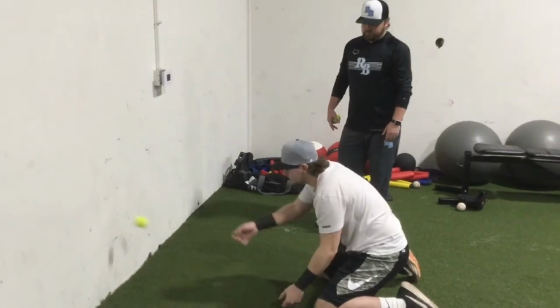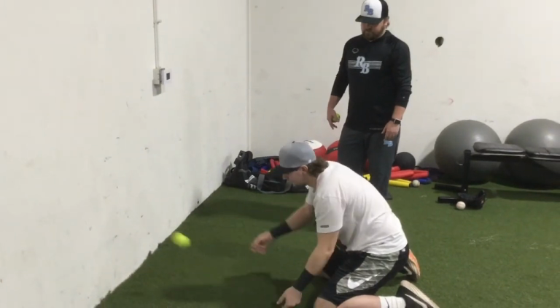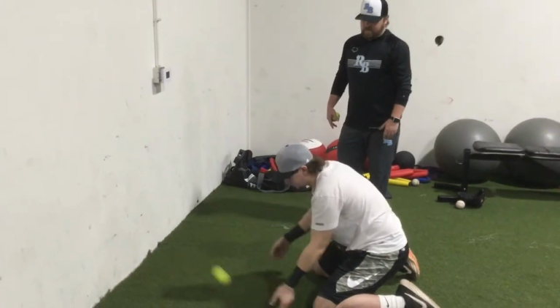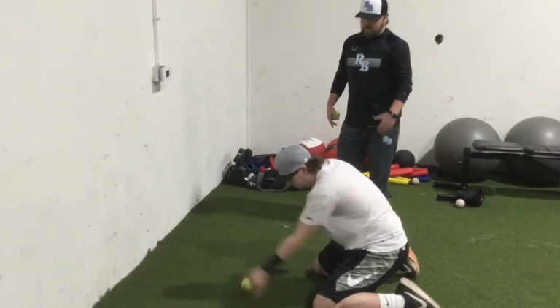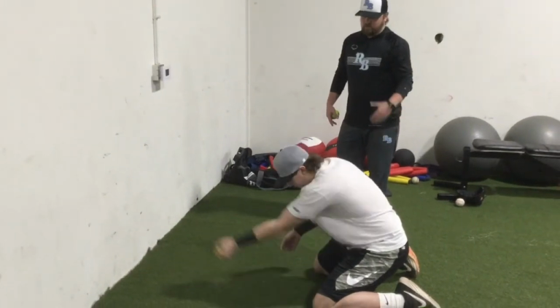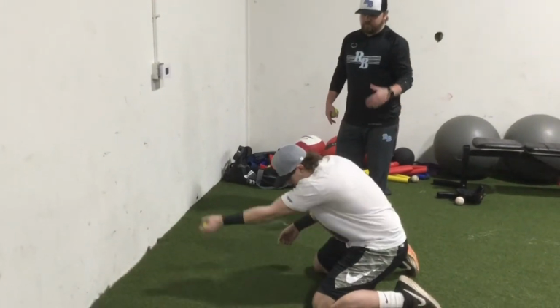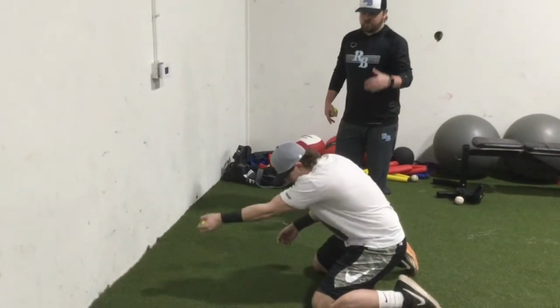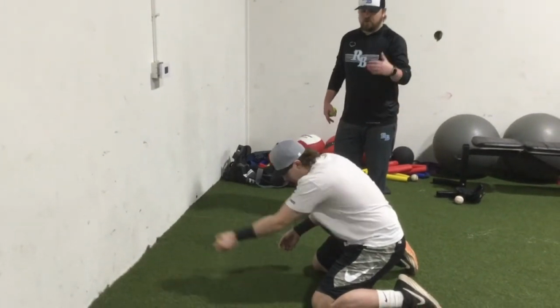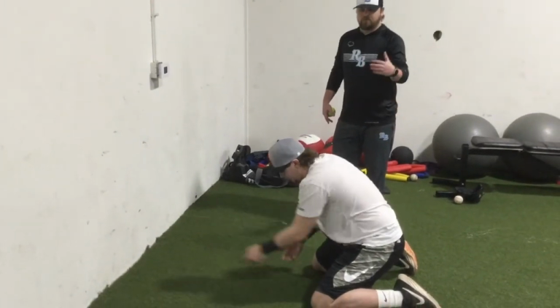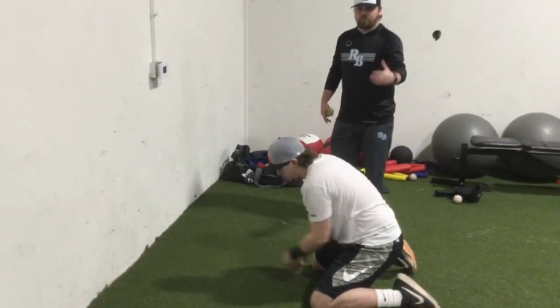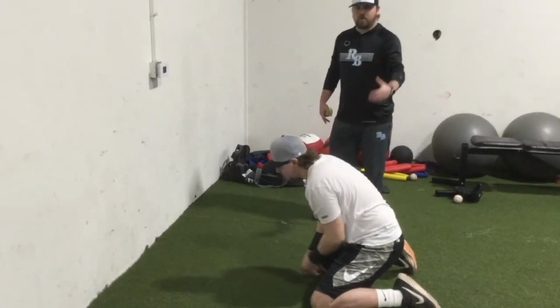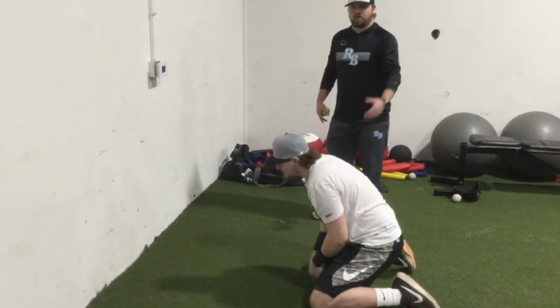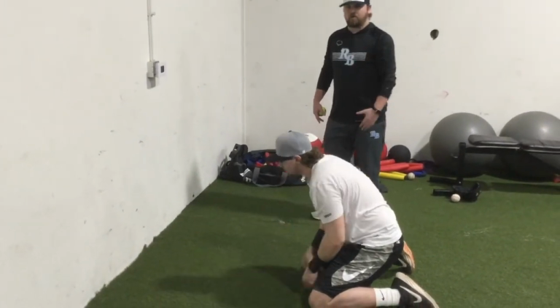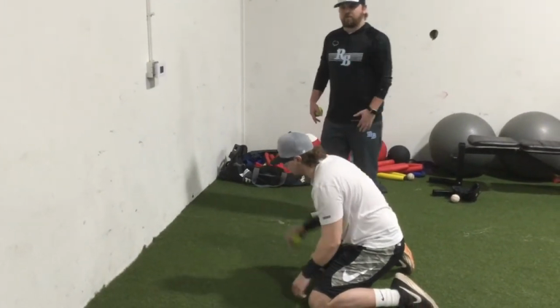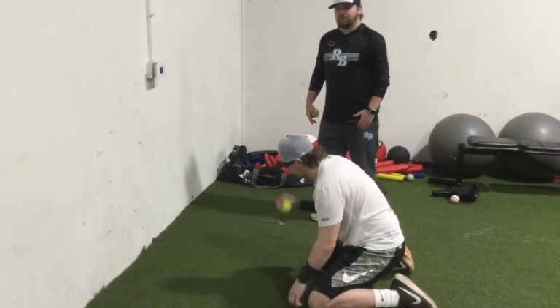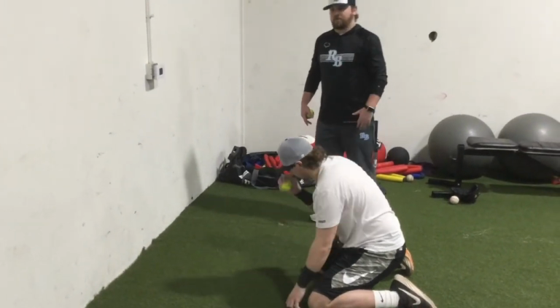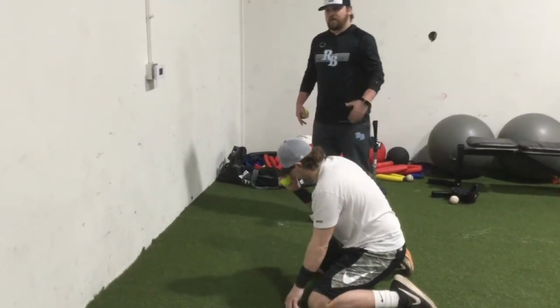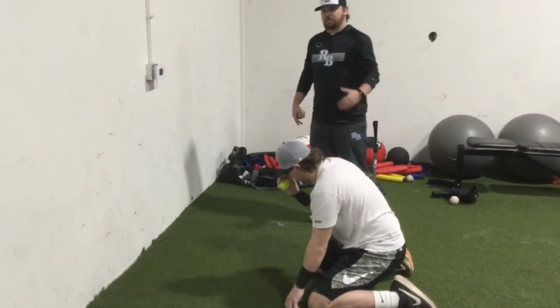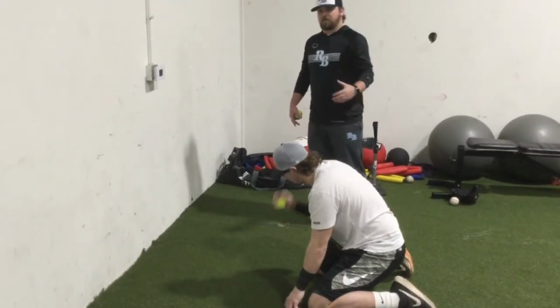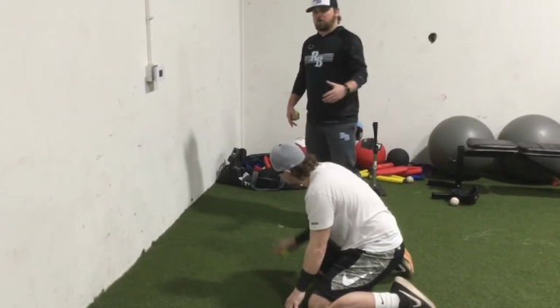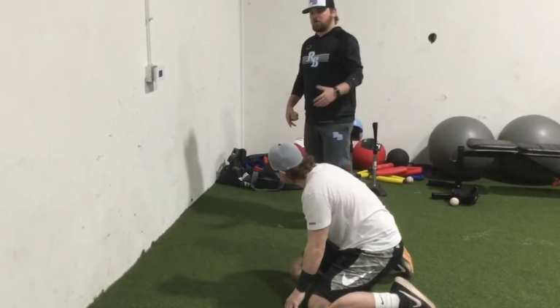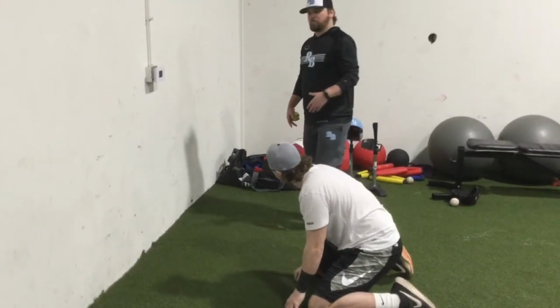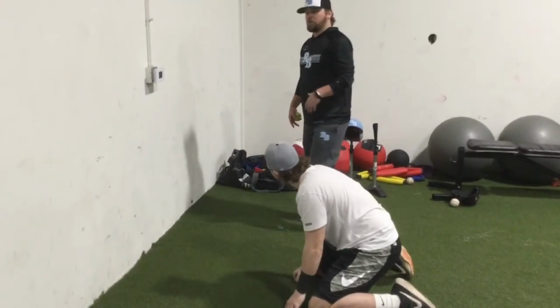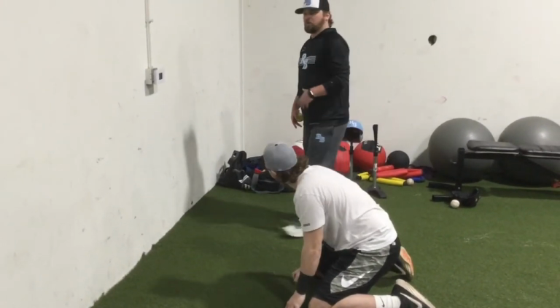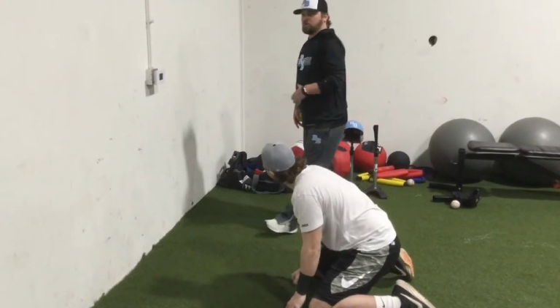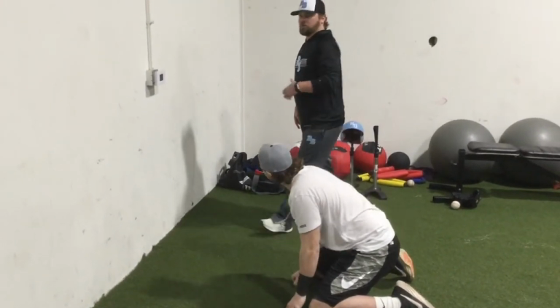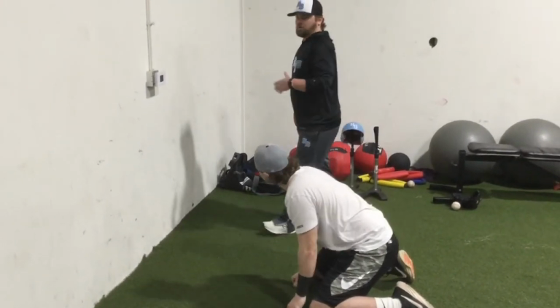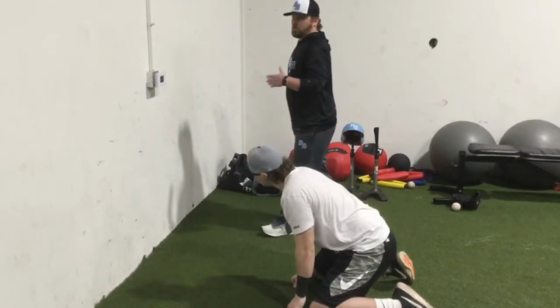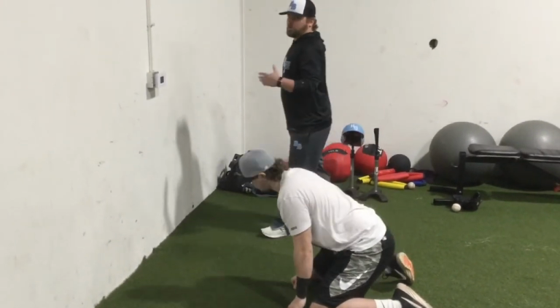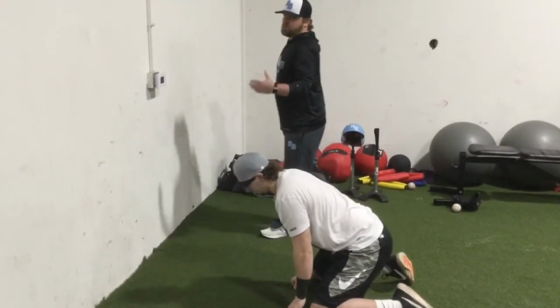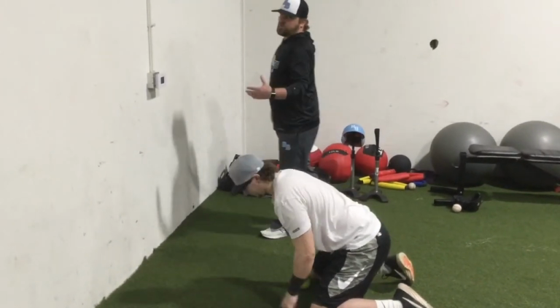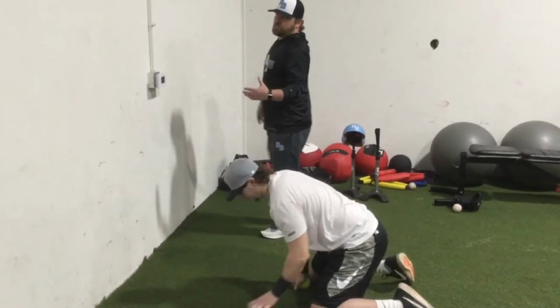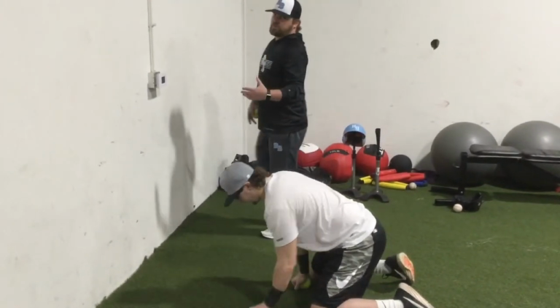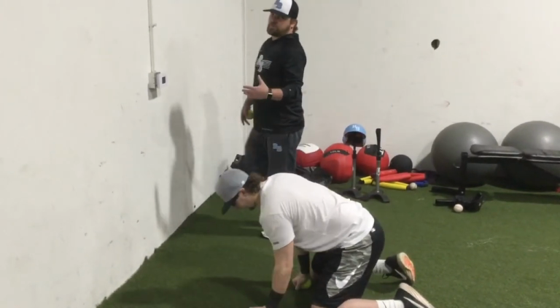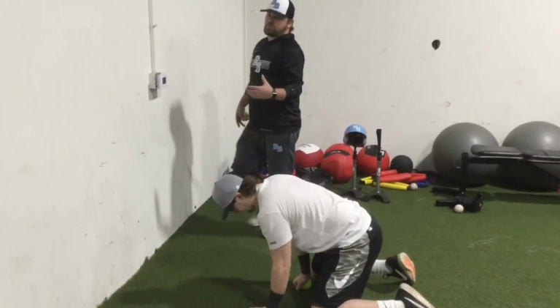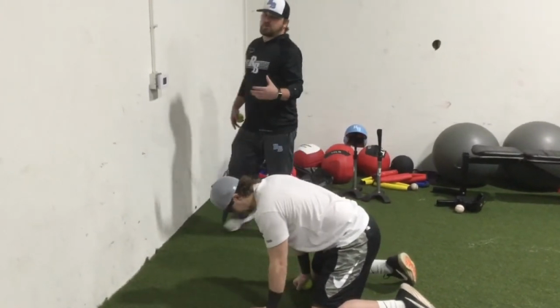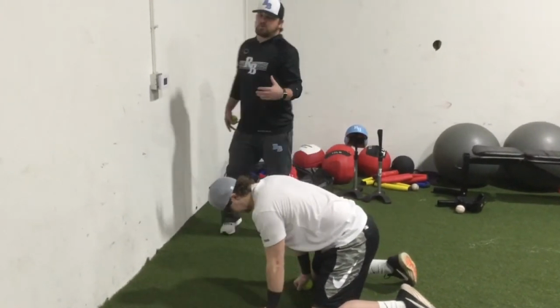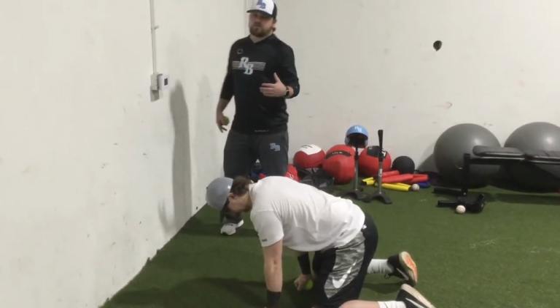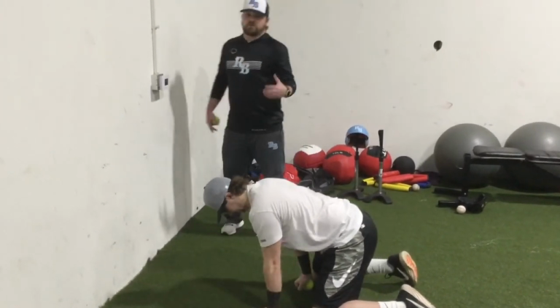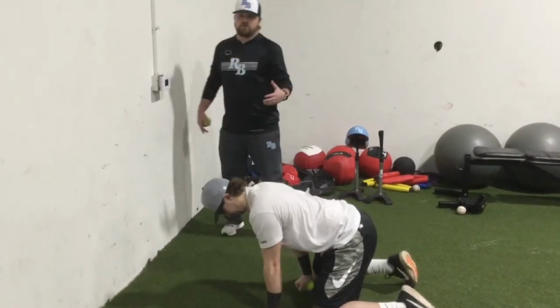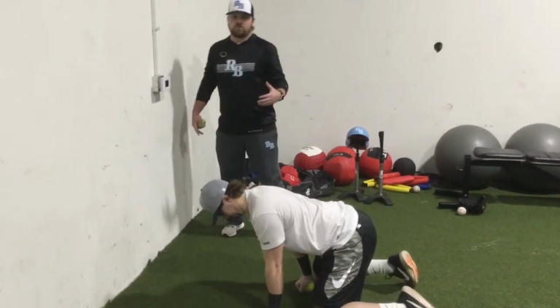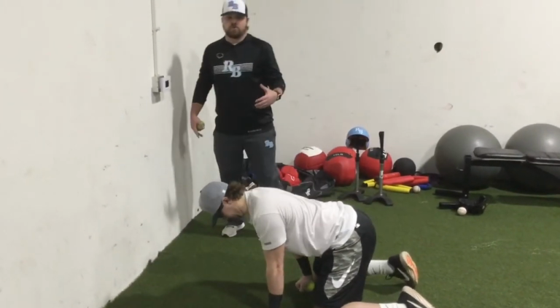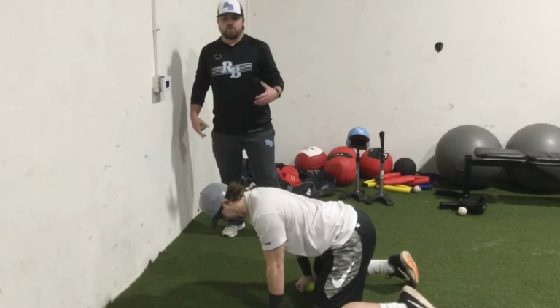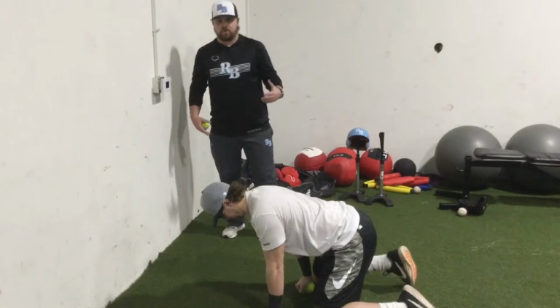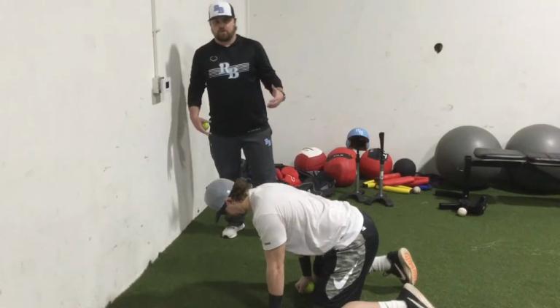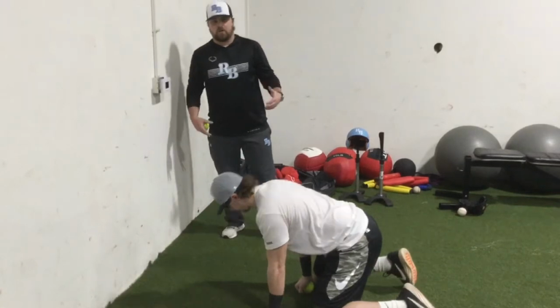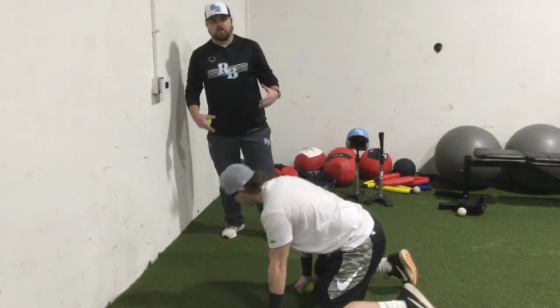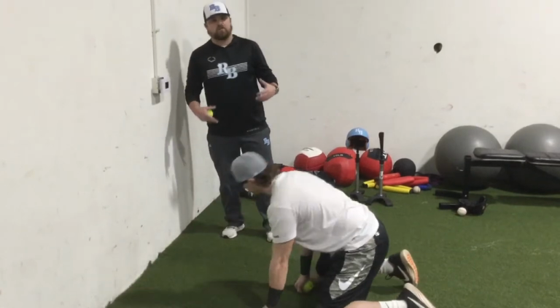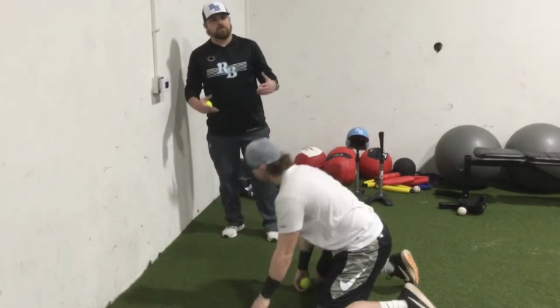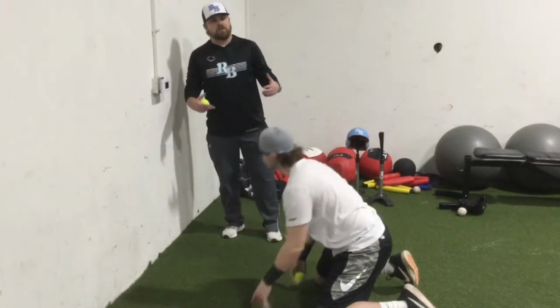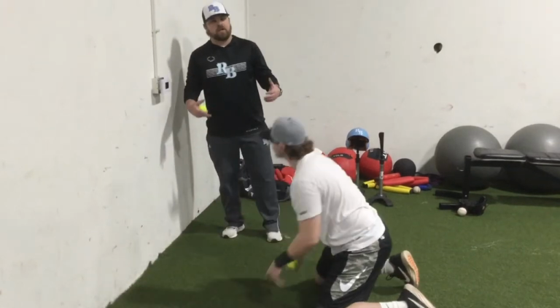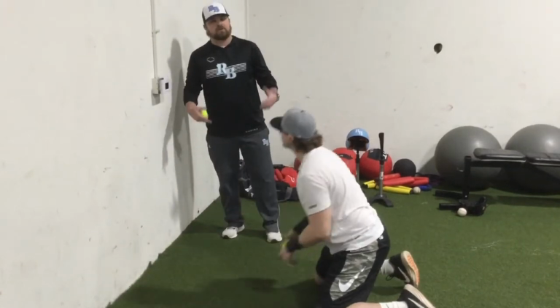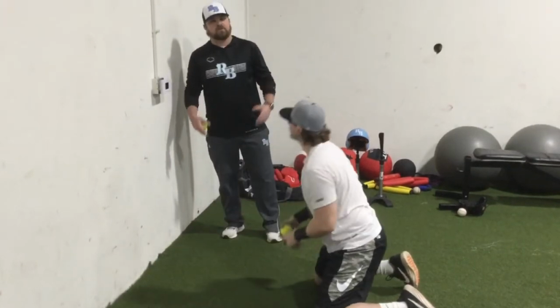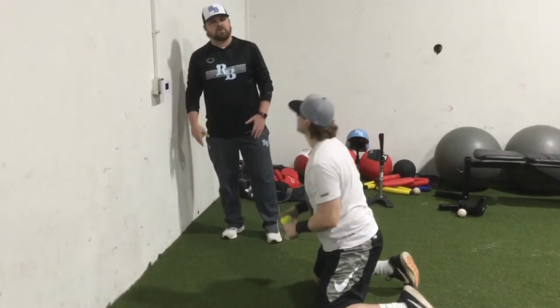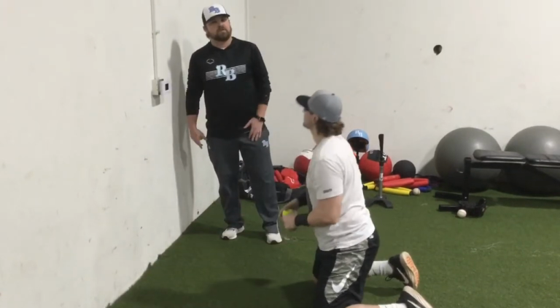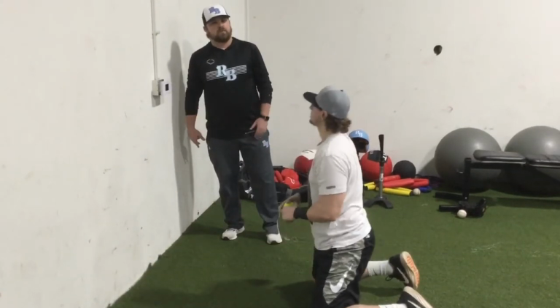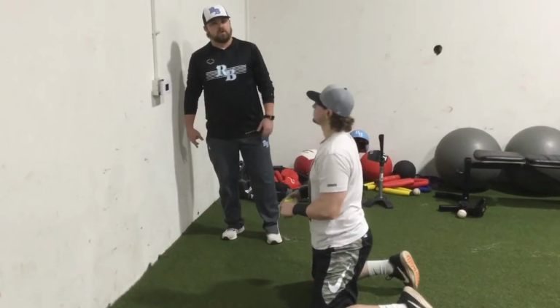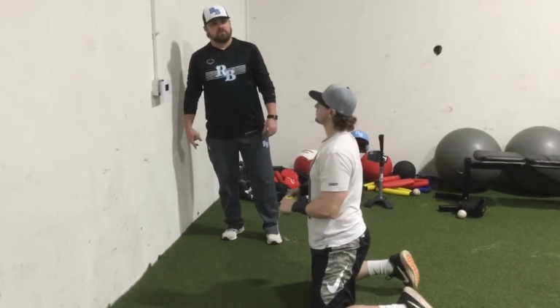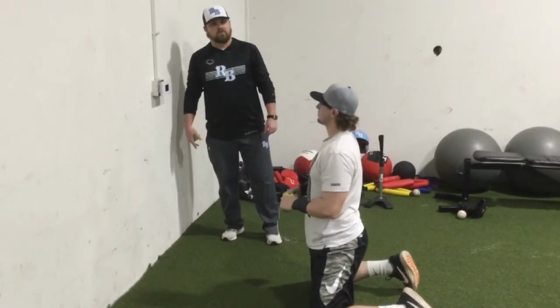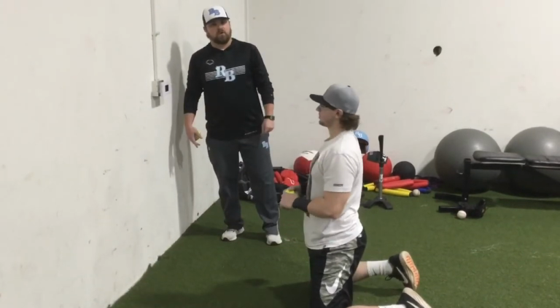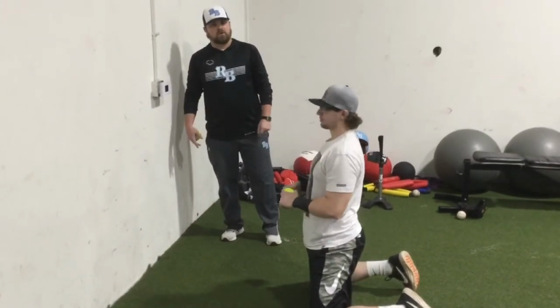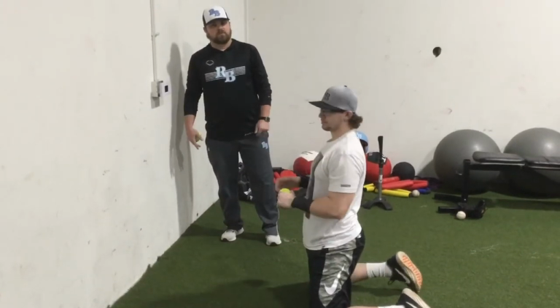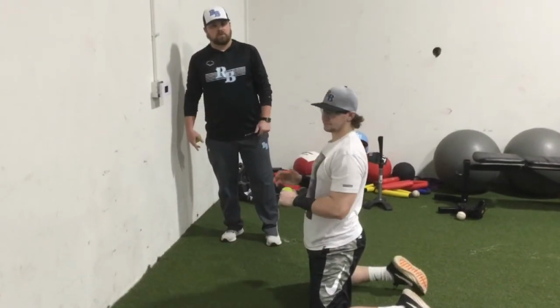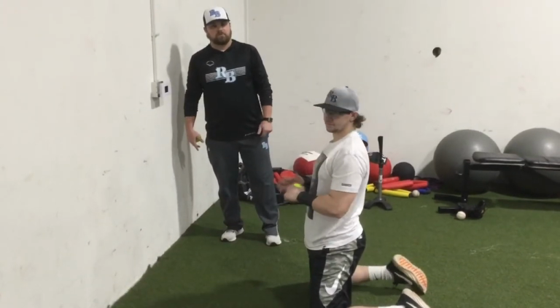Now, if you do have a partner — if your dad's at home — you can always do these drills with a glove and an actual baseball as well.